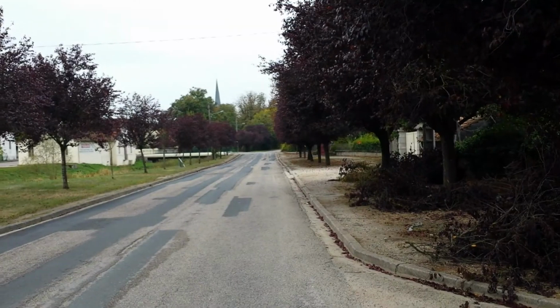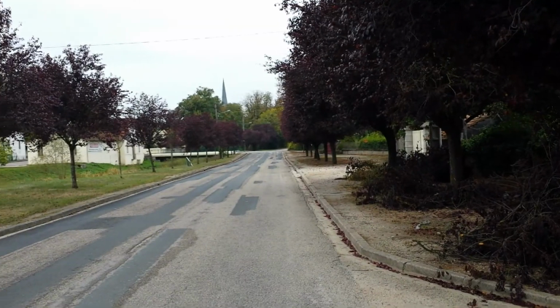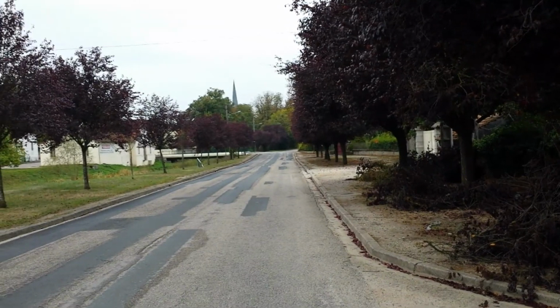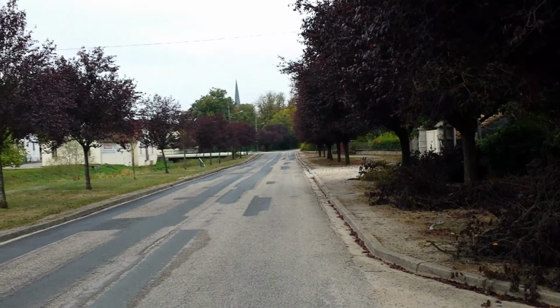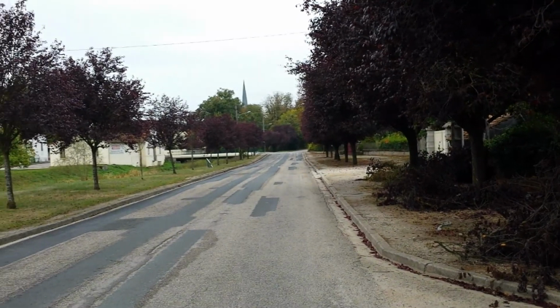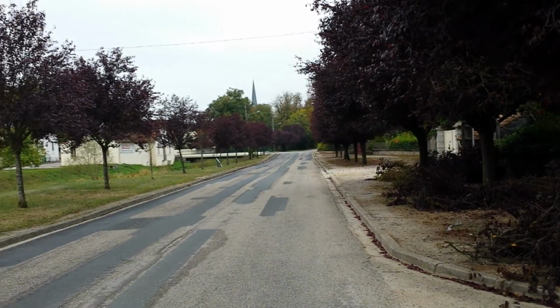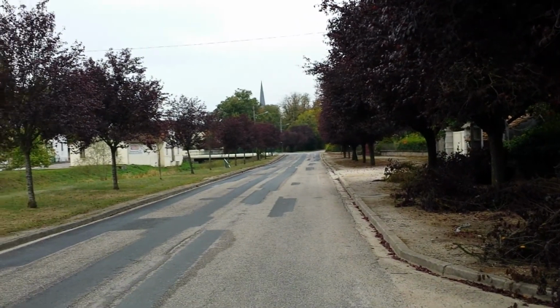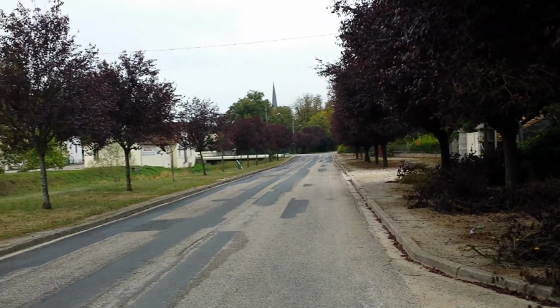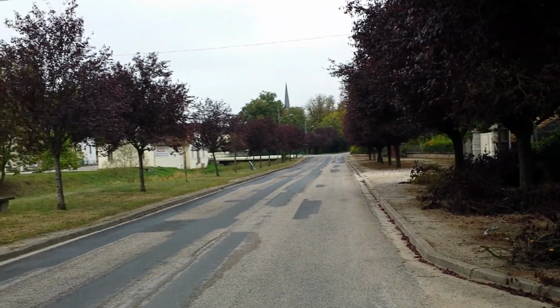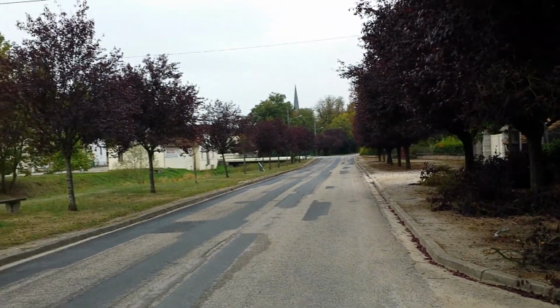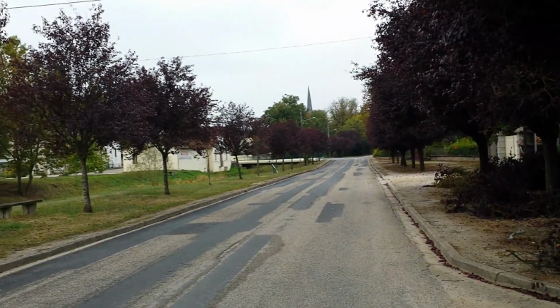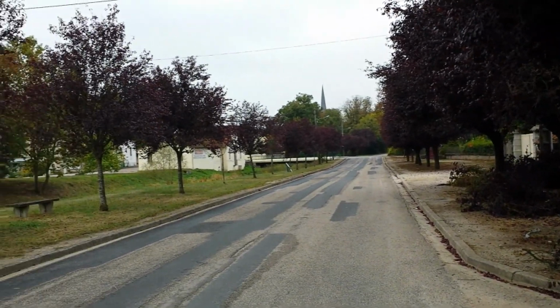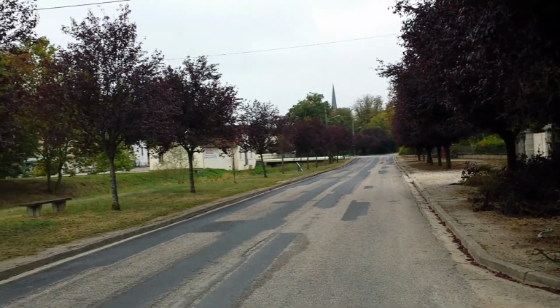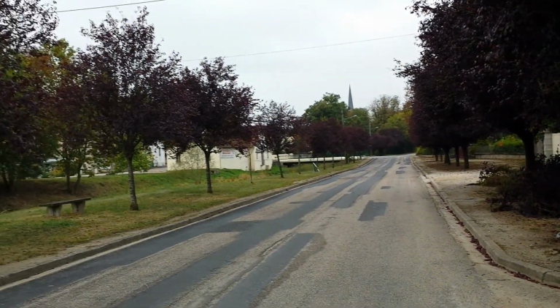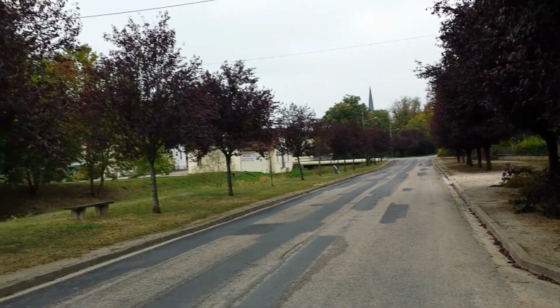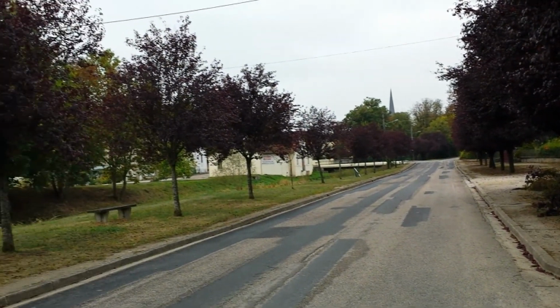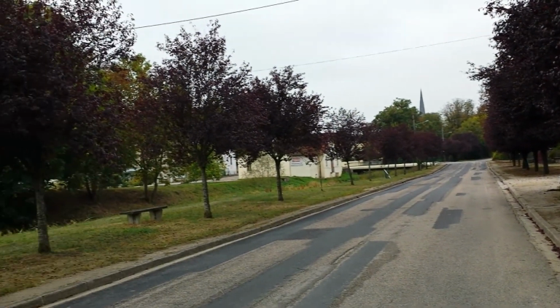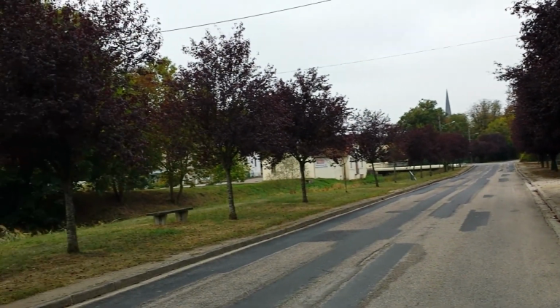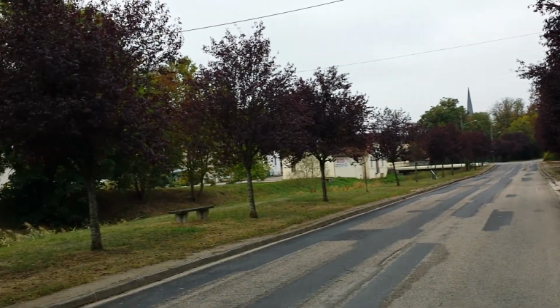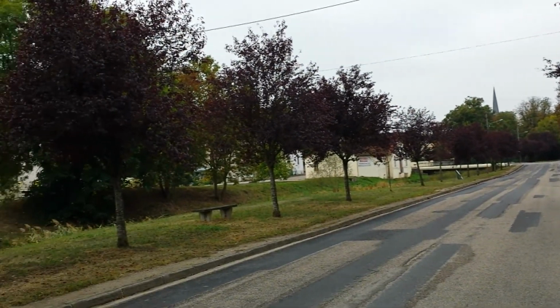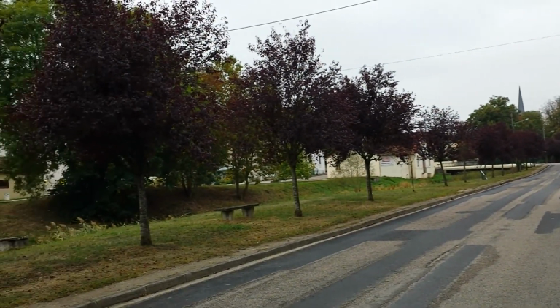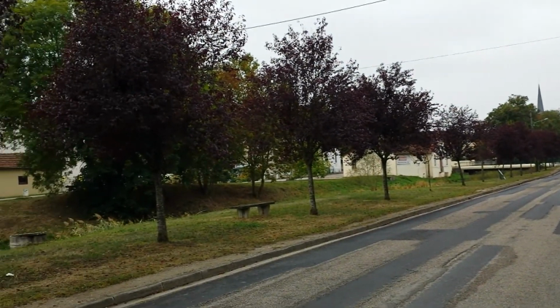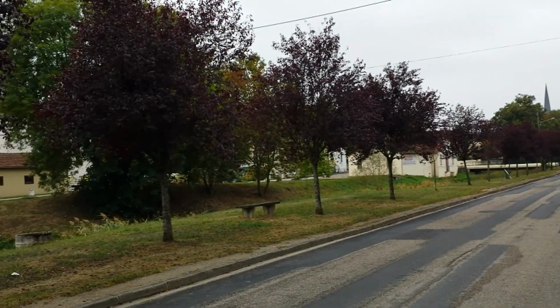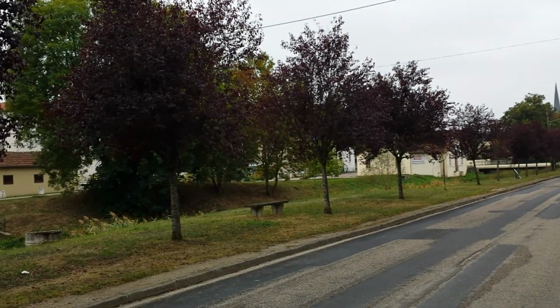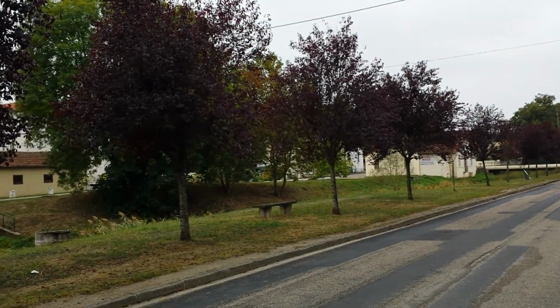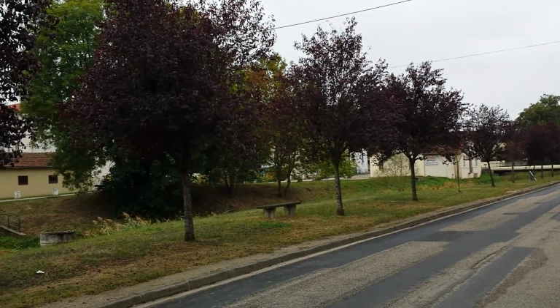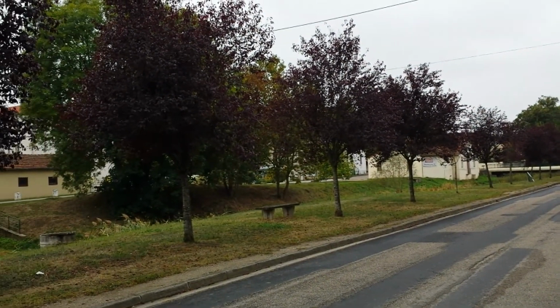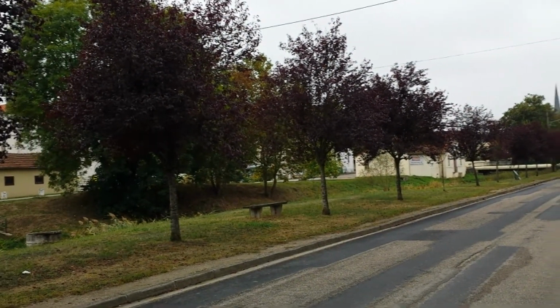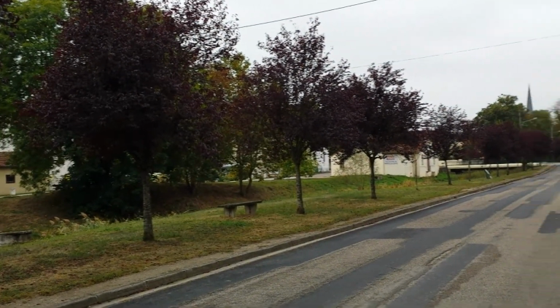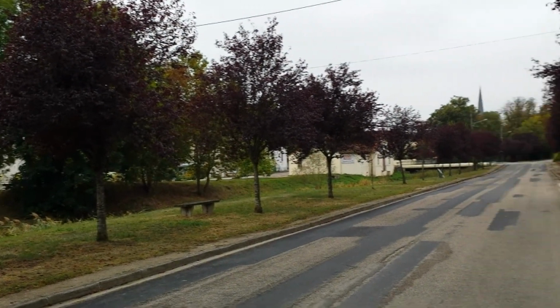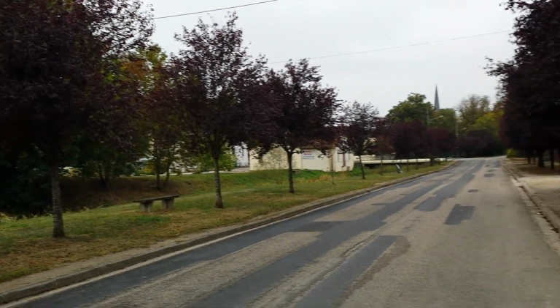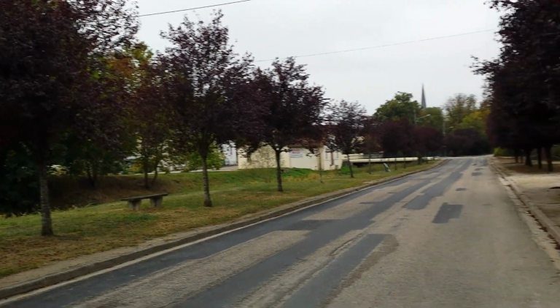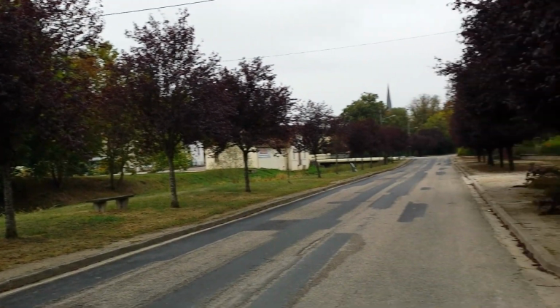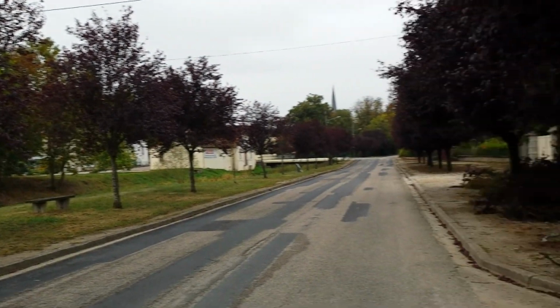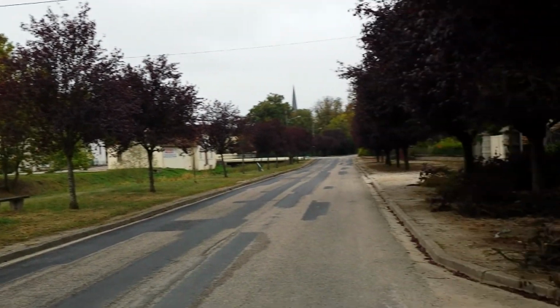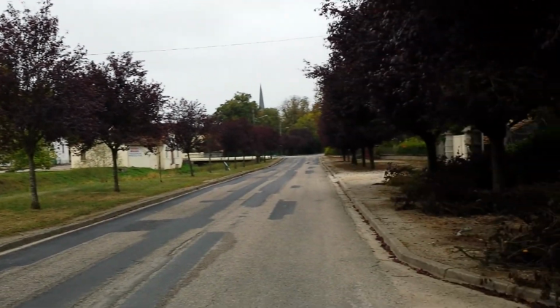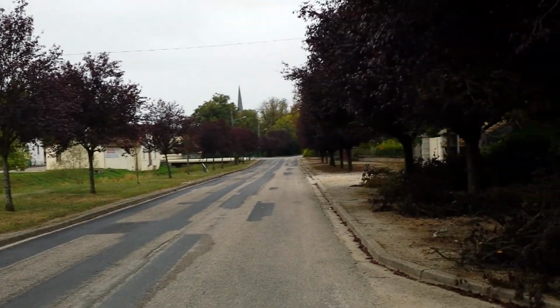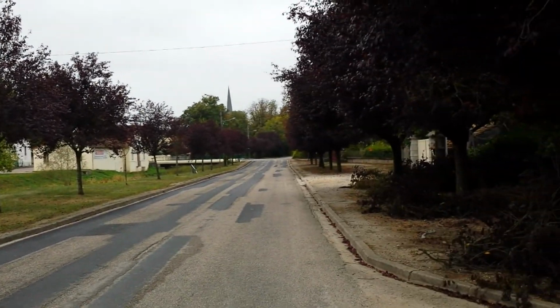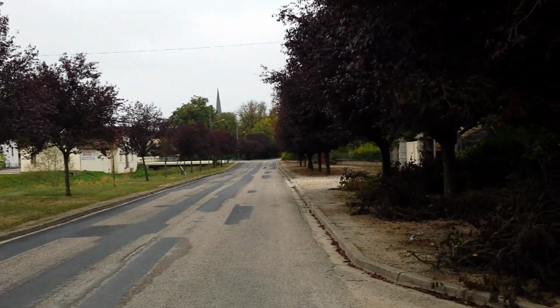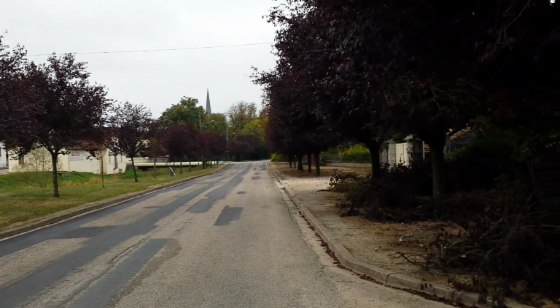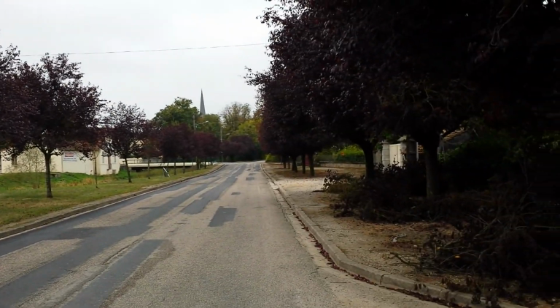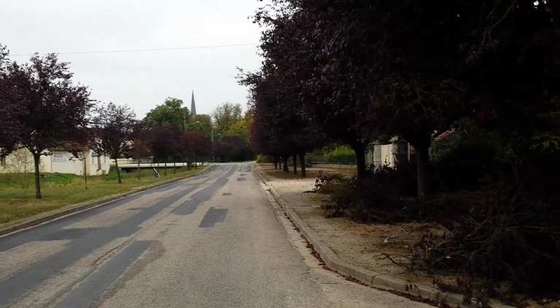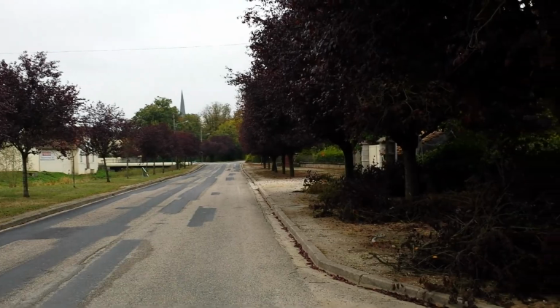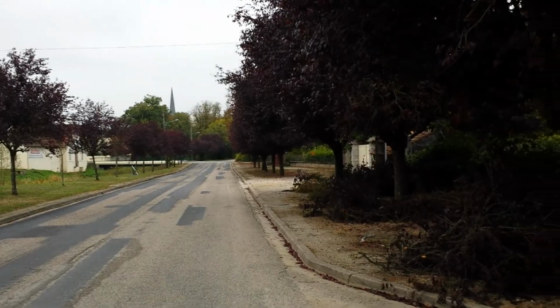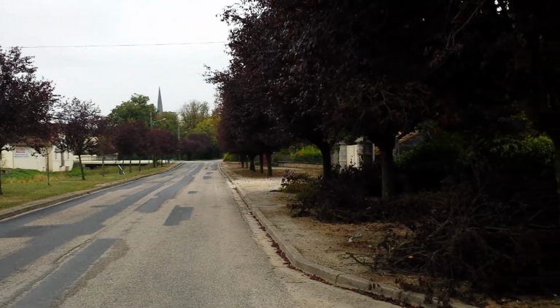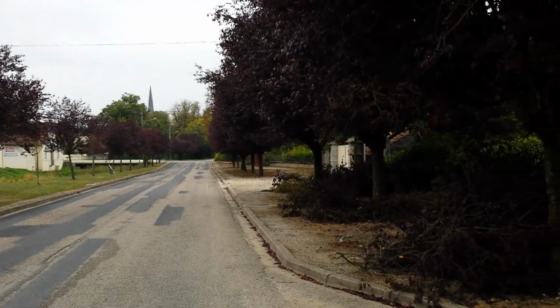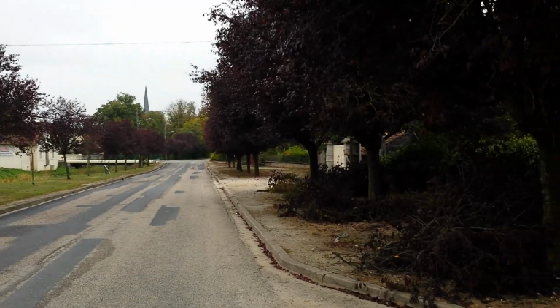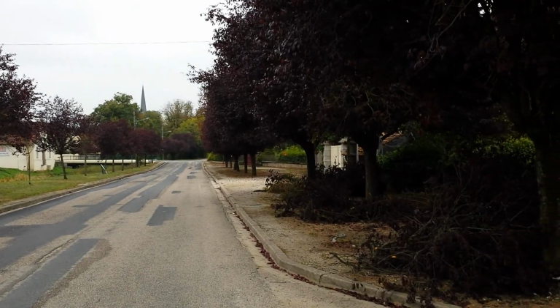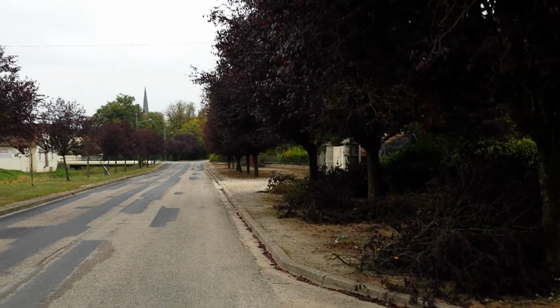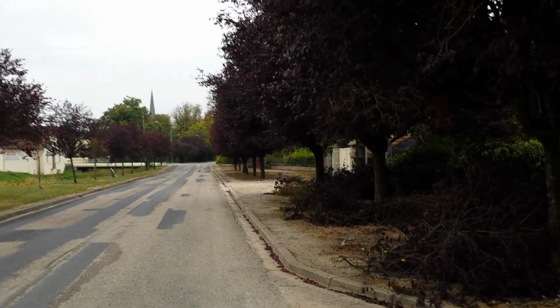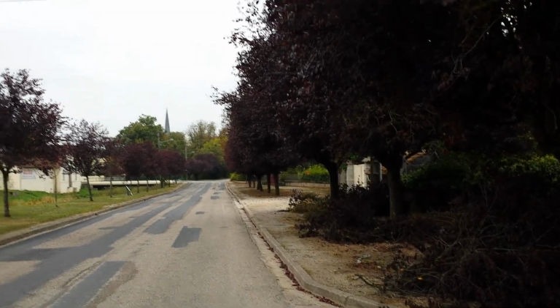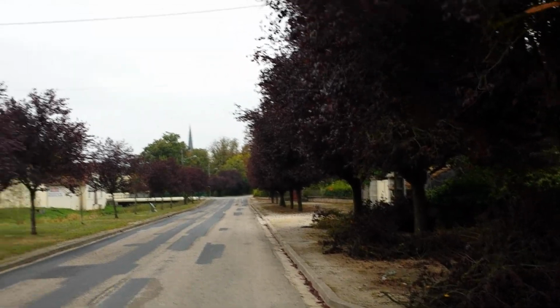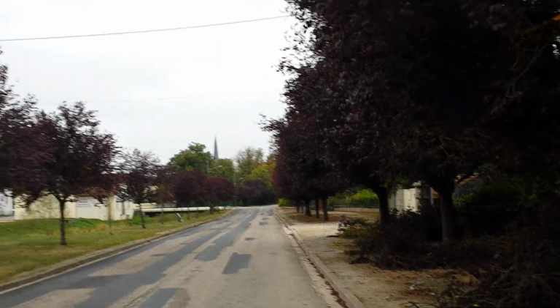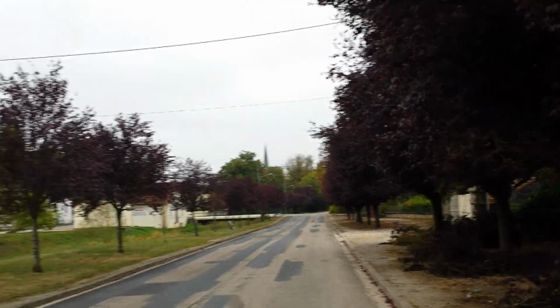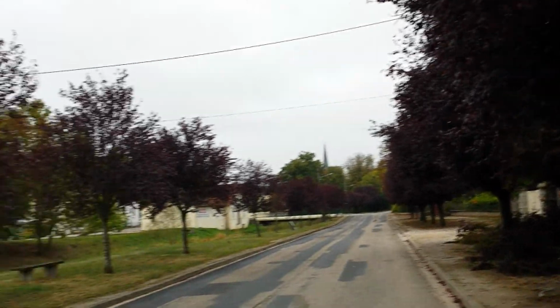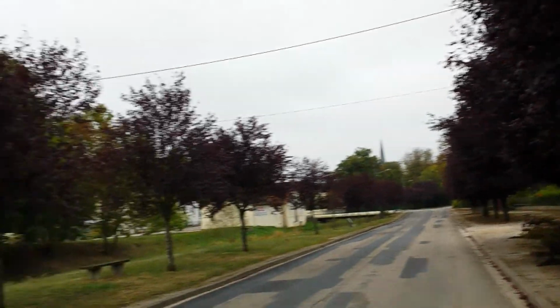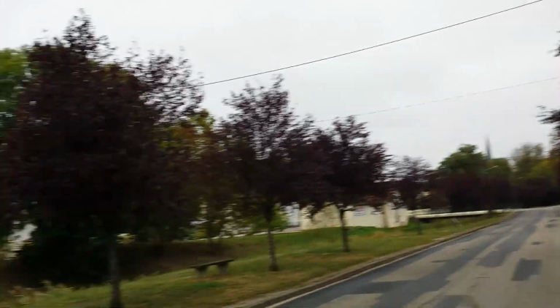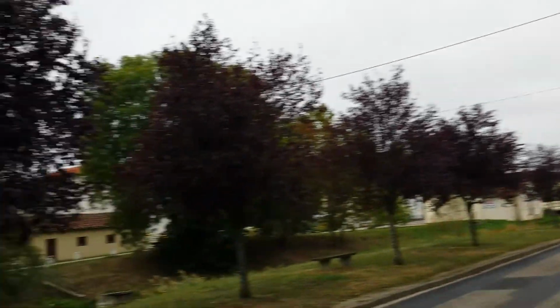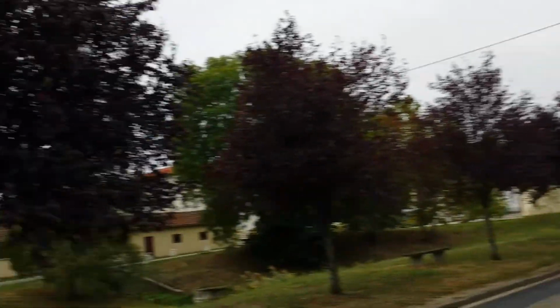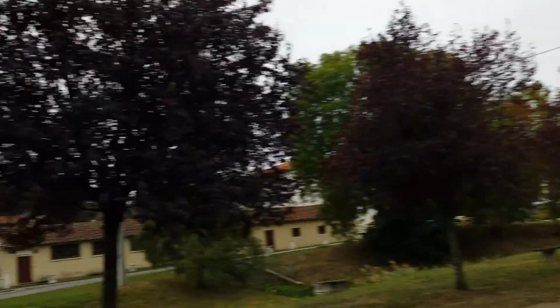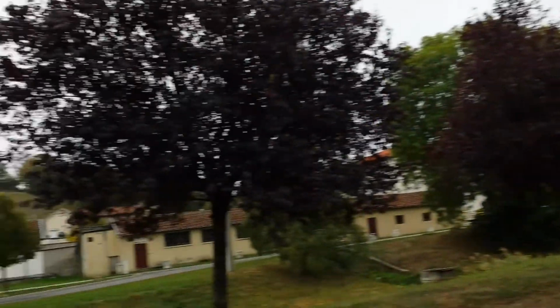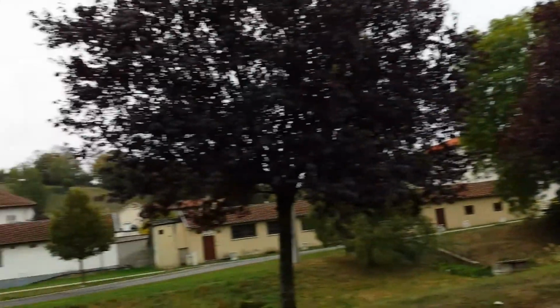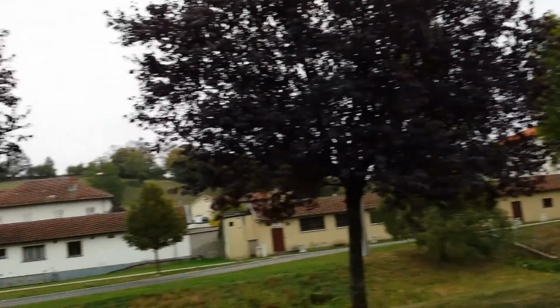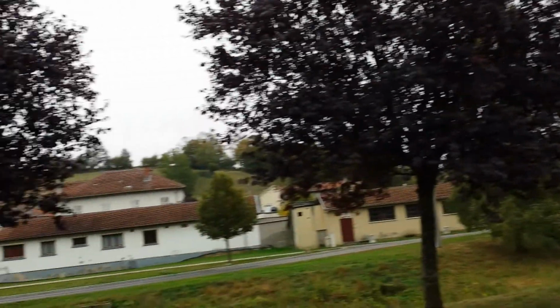Those beautiful trees. I was lucky to have one of these in my front garden back in Manchester — they're lovely. Let's see the colours.